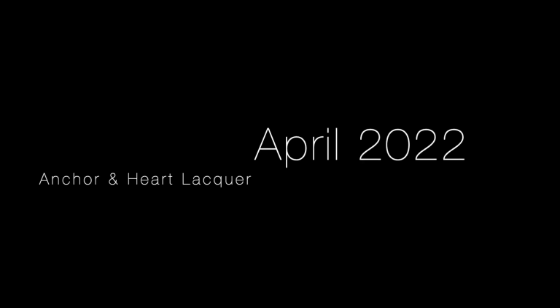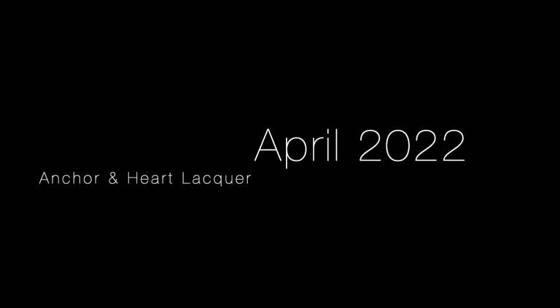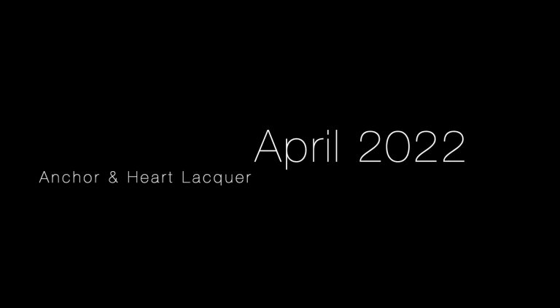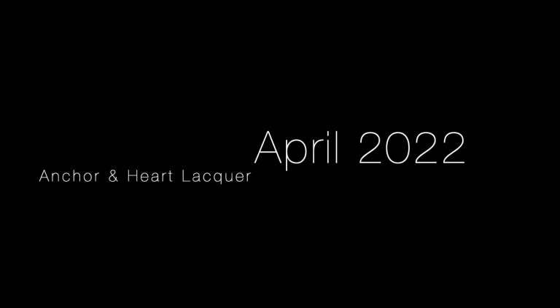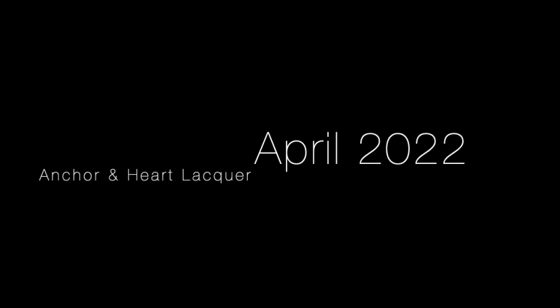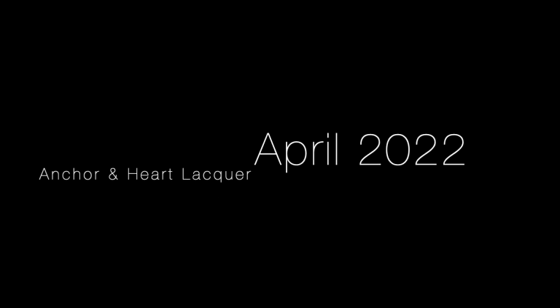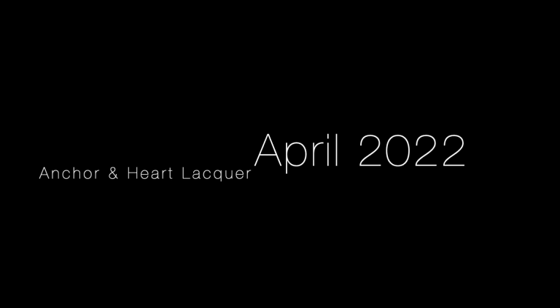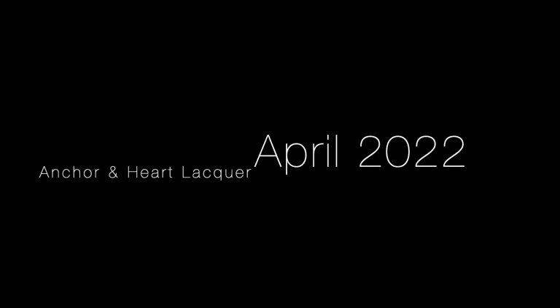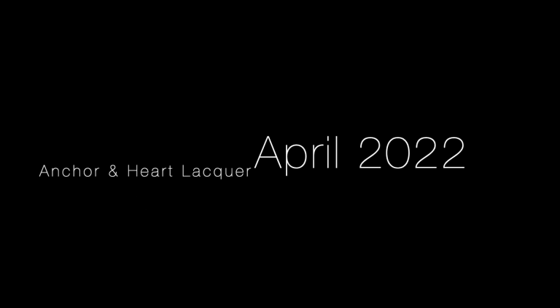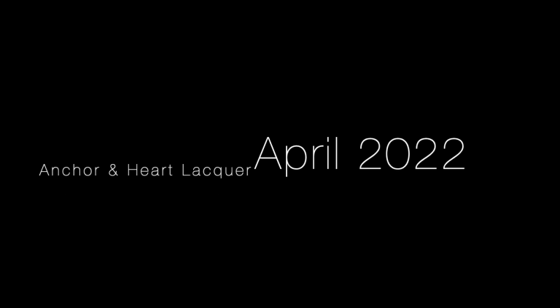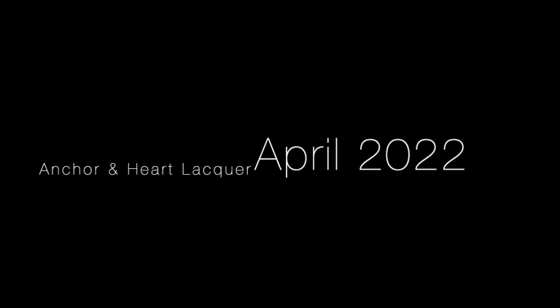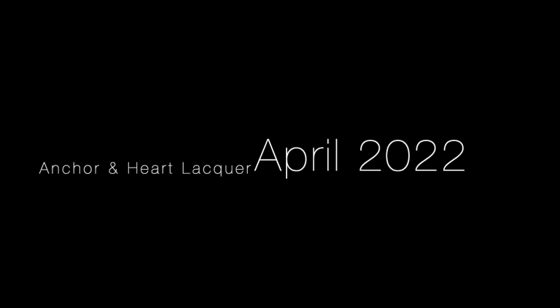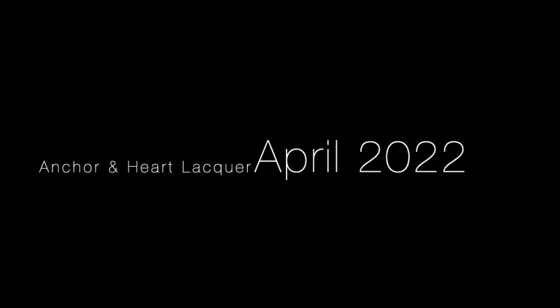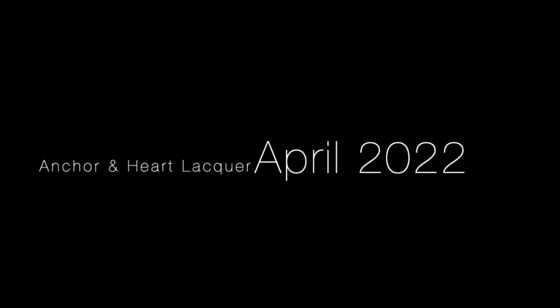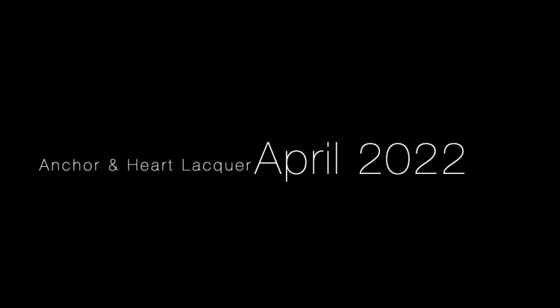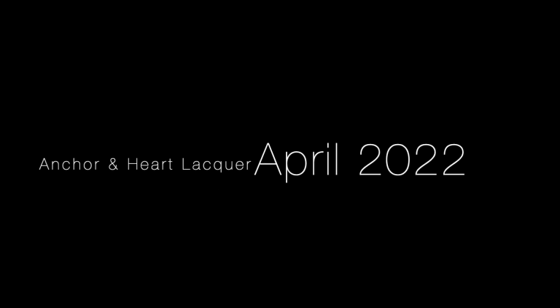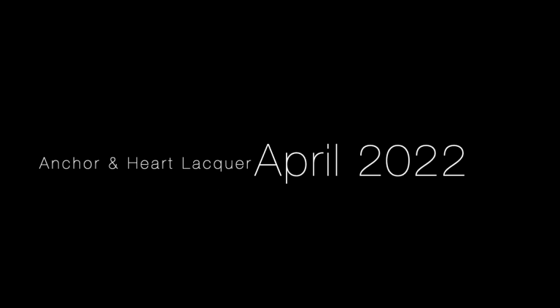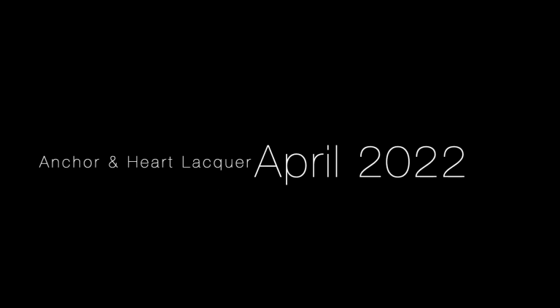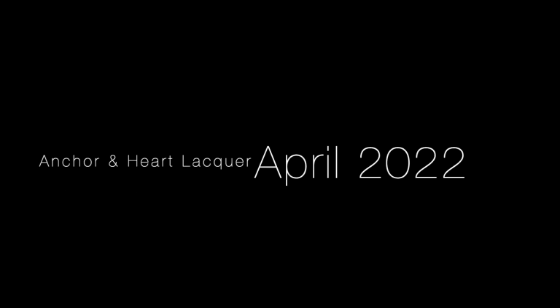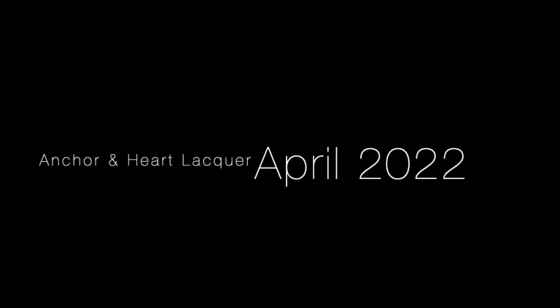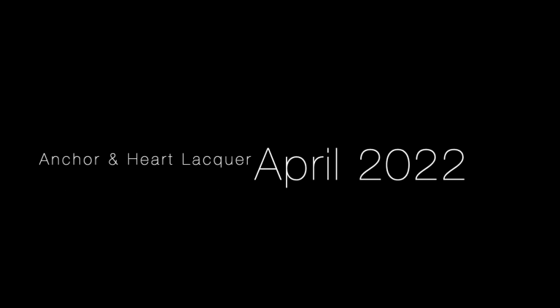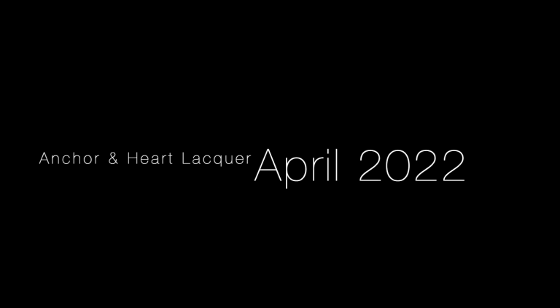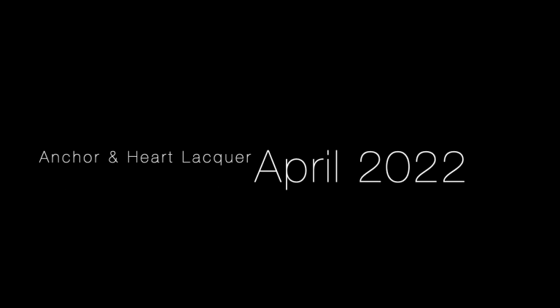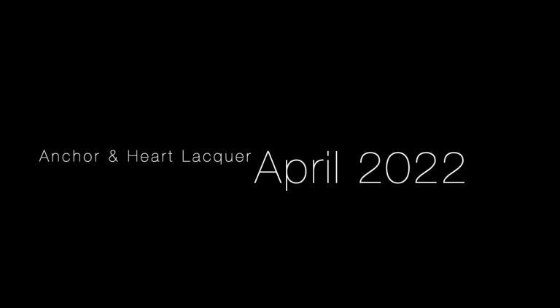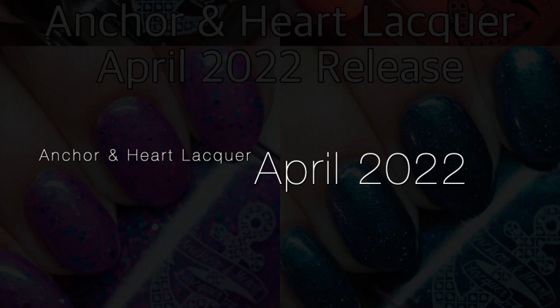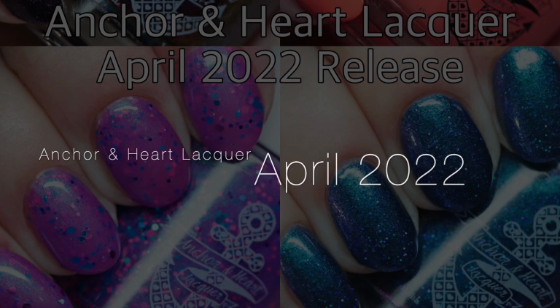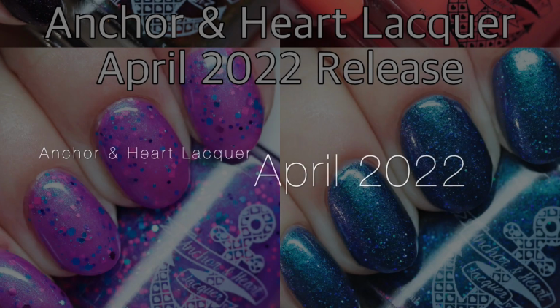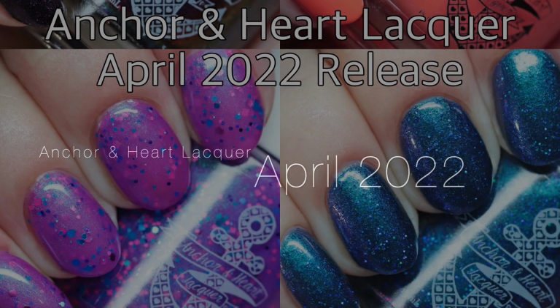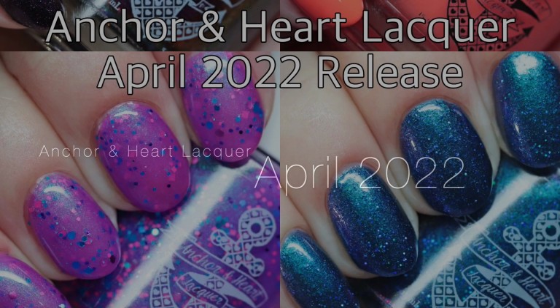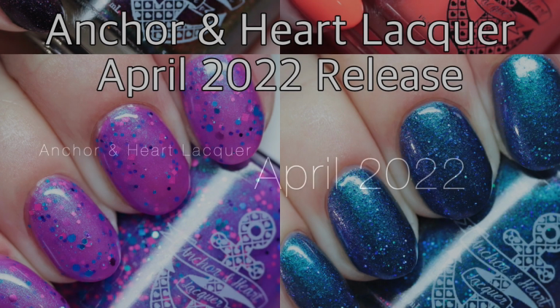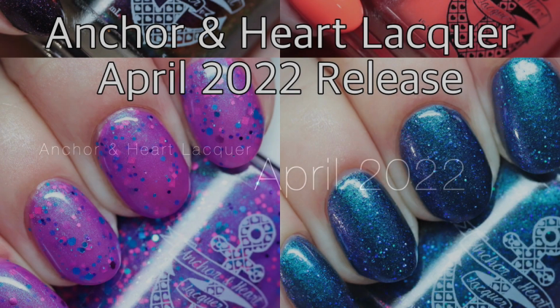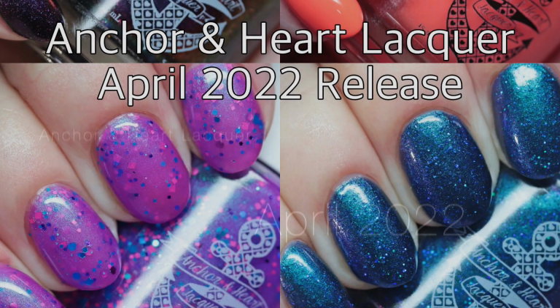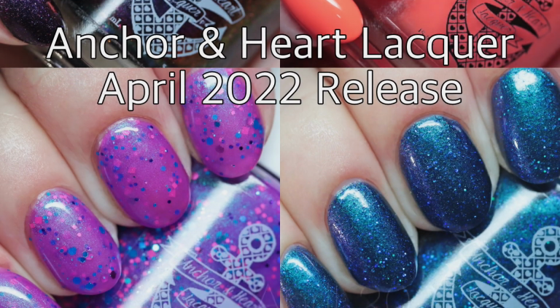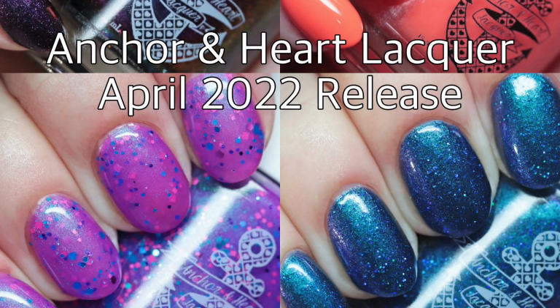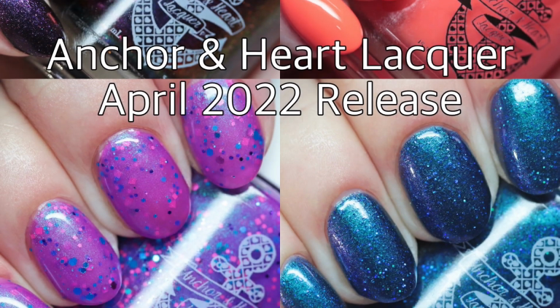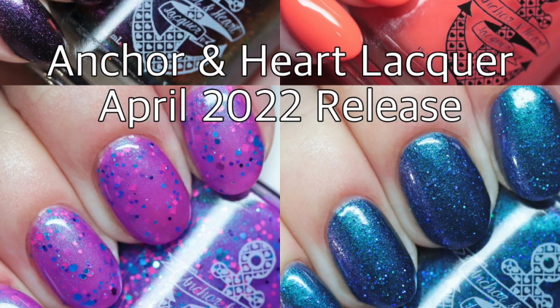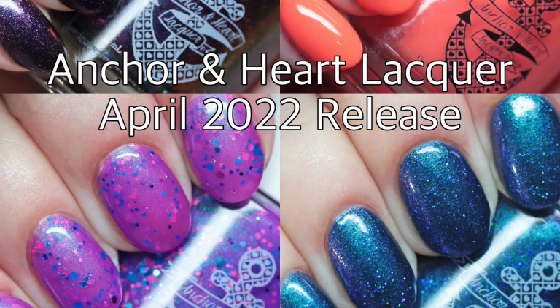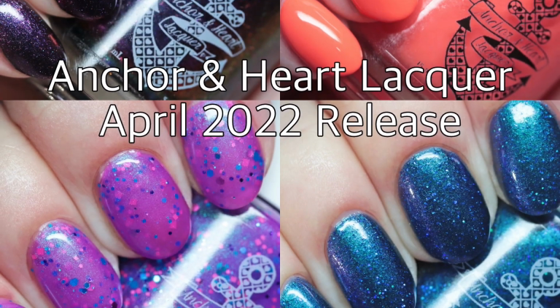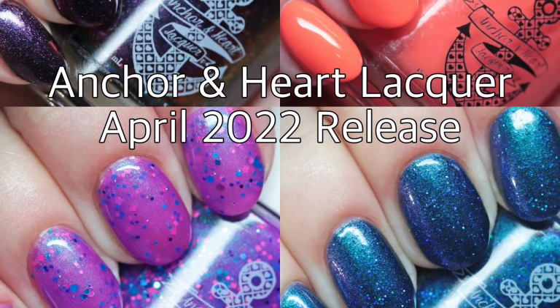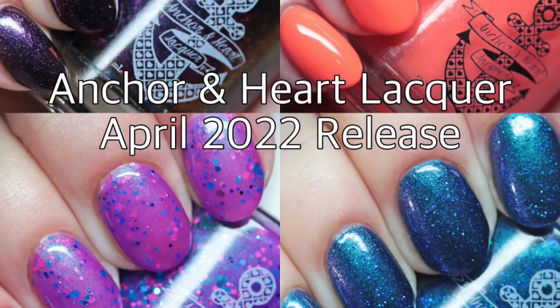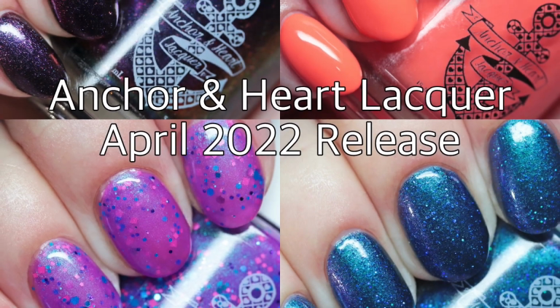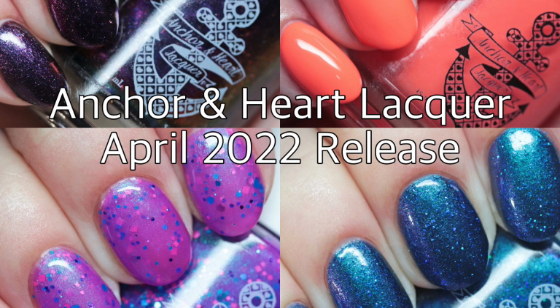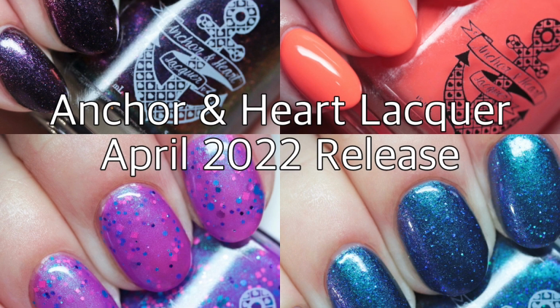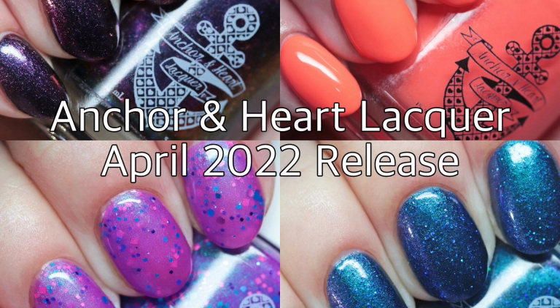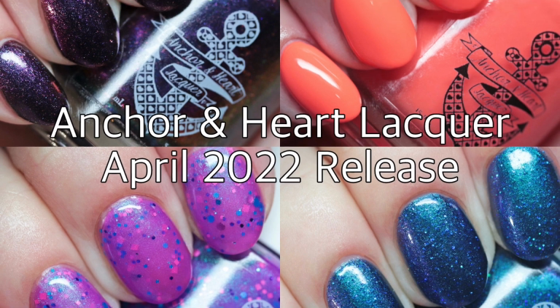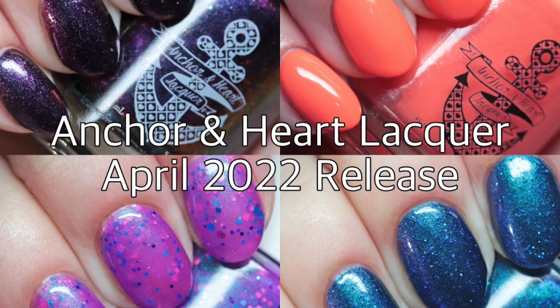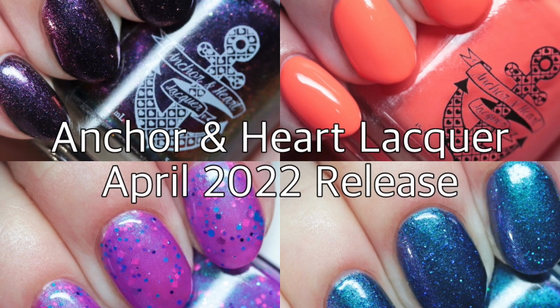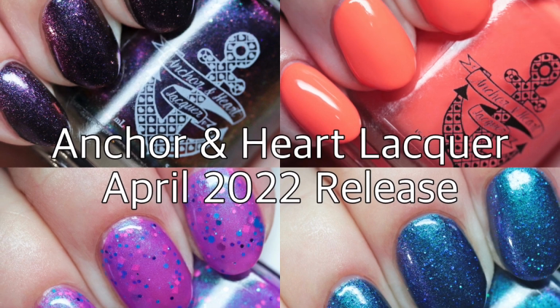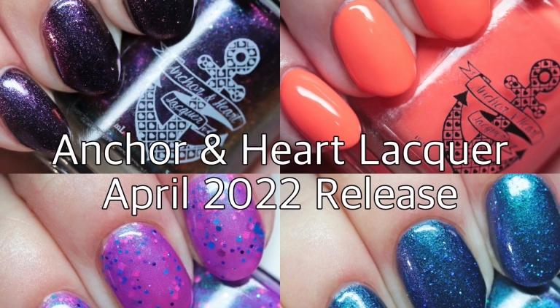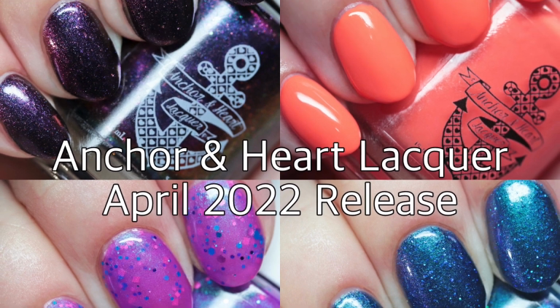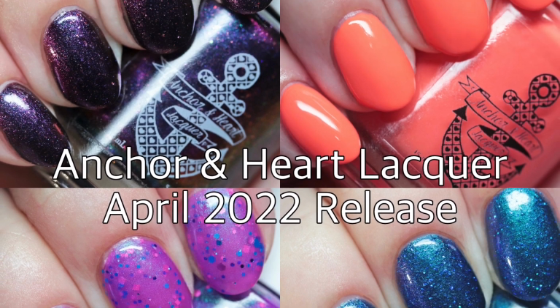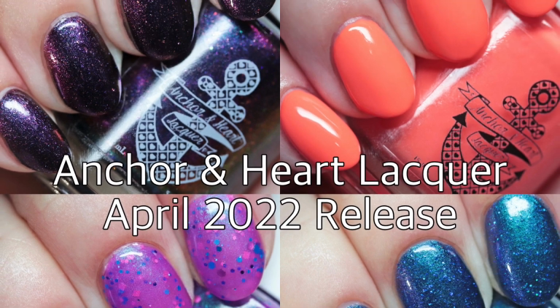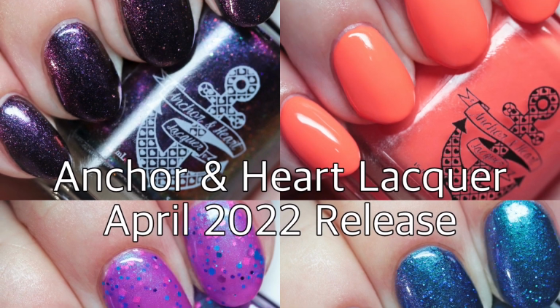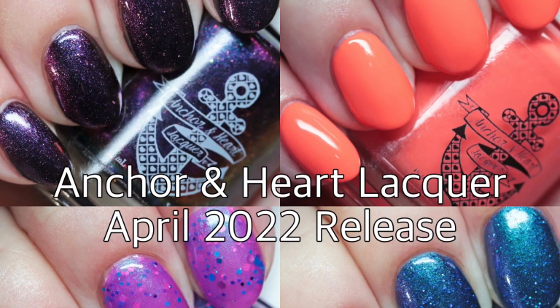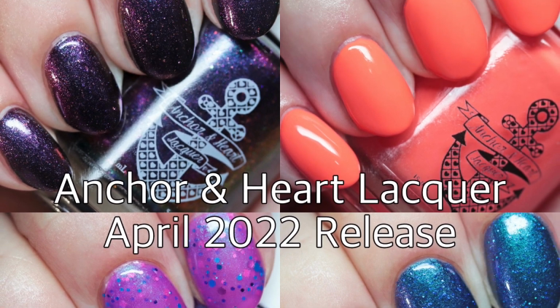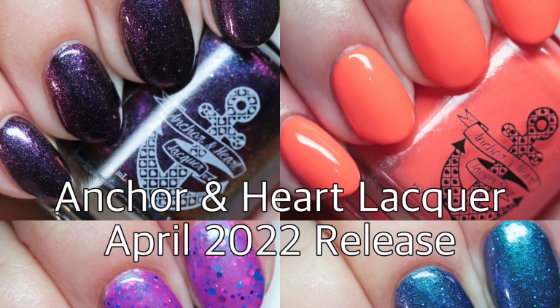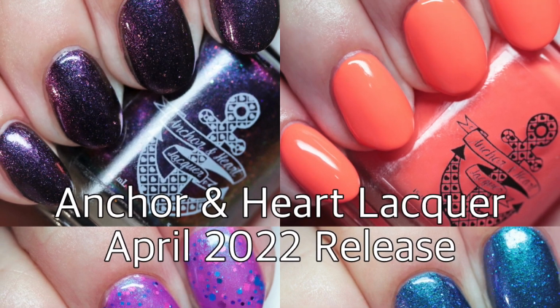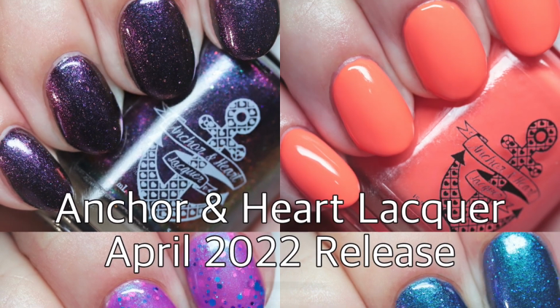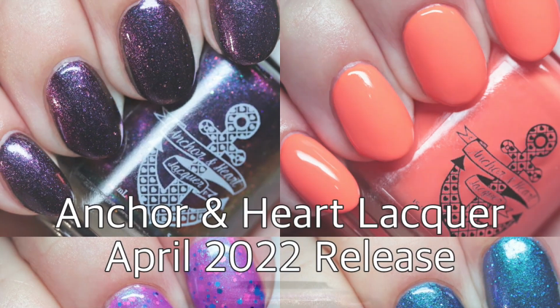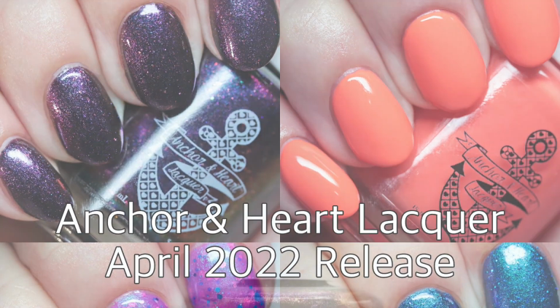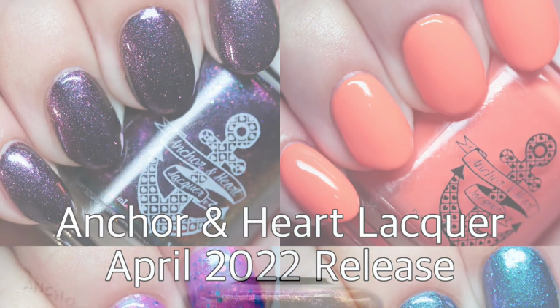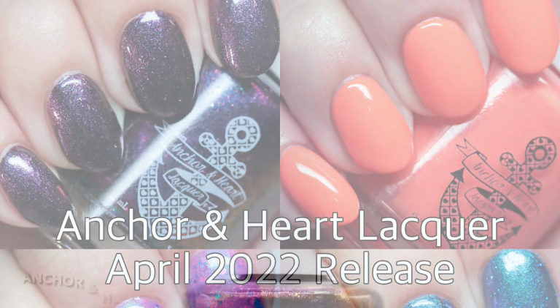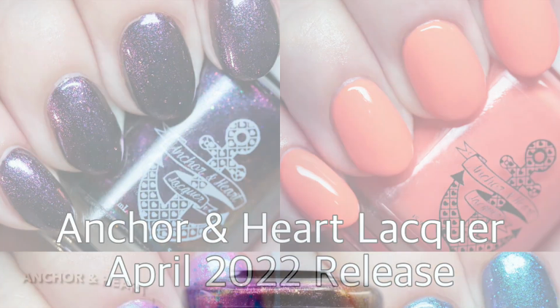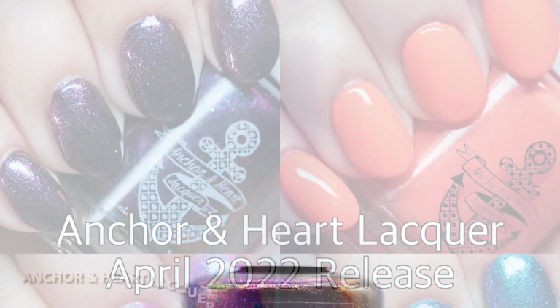Anchor and Heart Lacquer released a six-year anniversary polish this month and re-released three Facebook Group Customs.